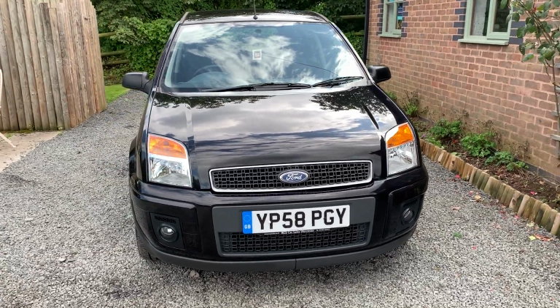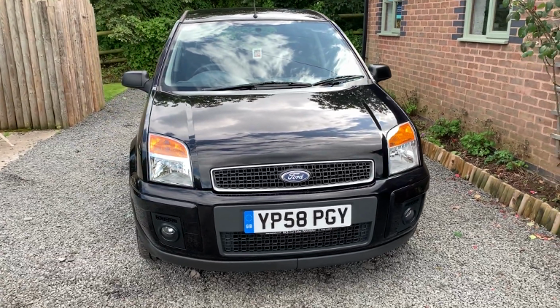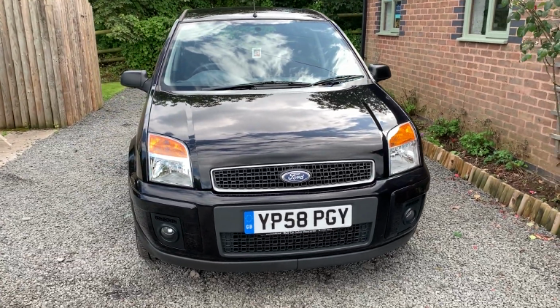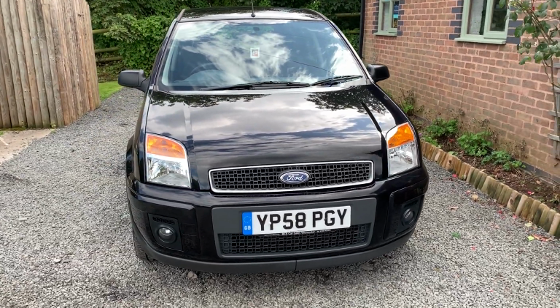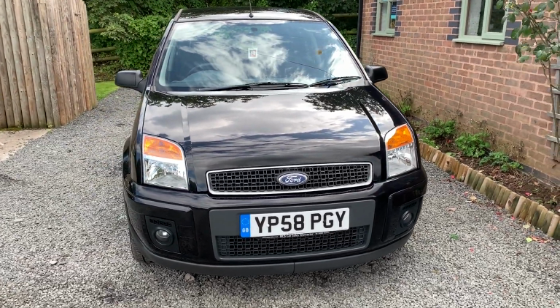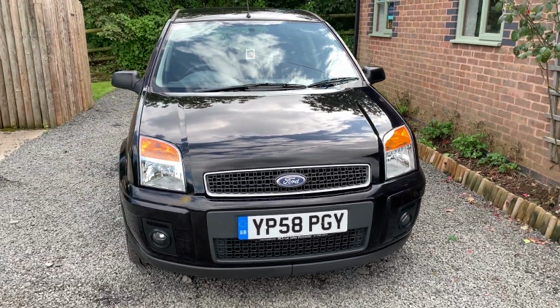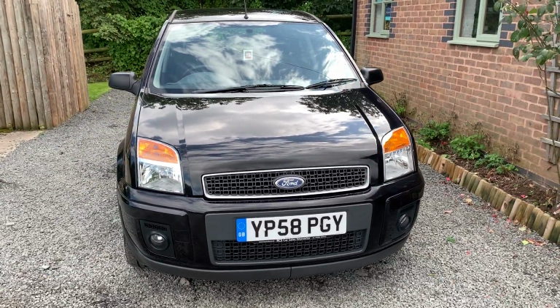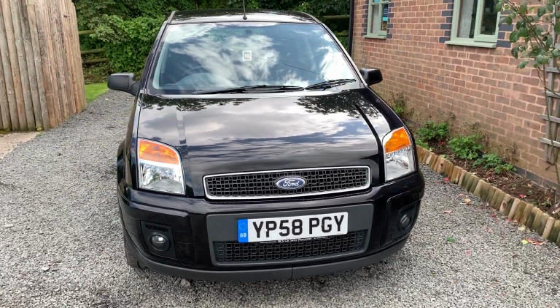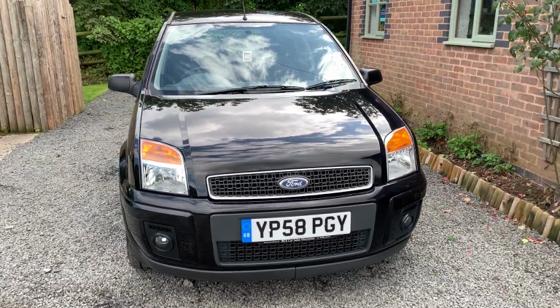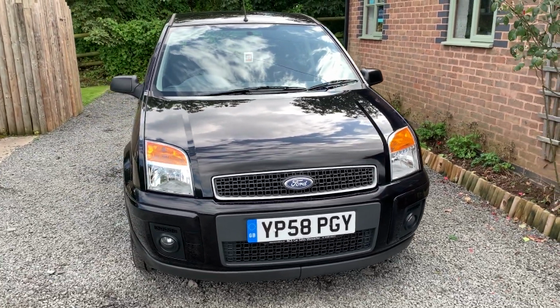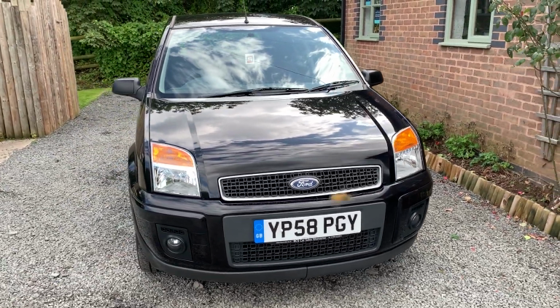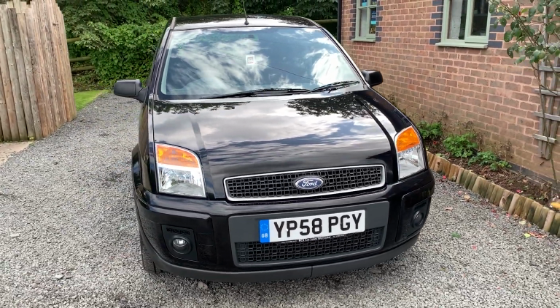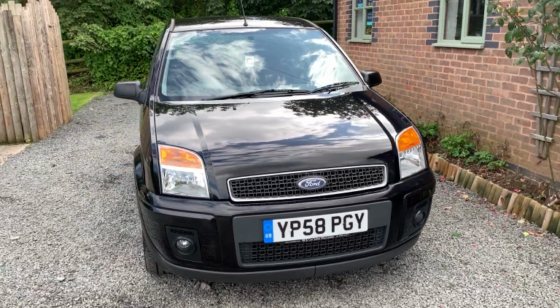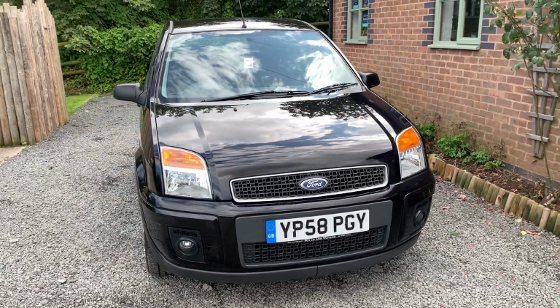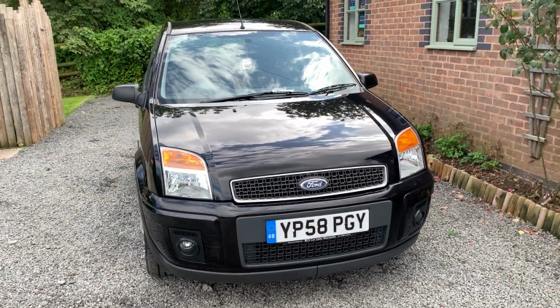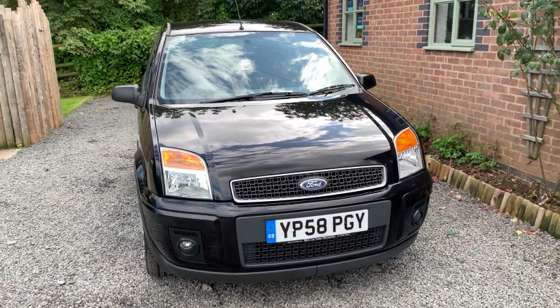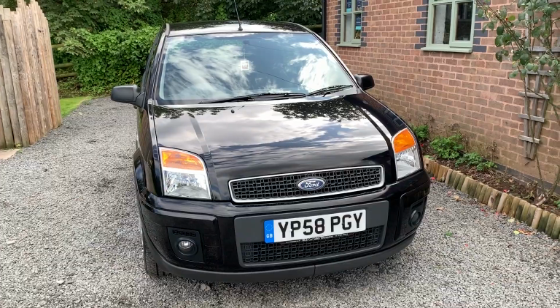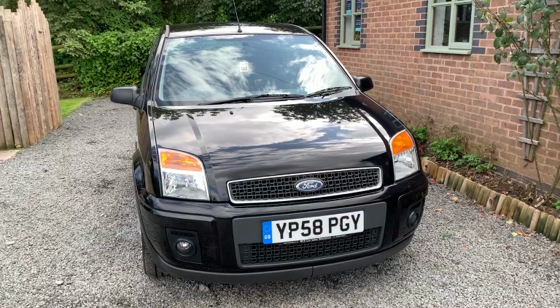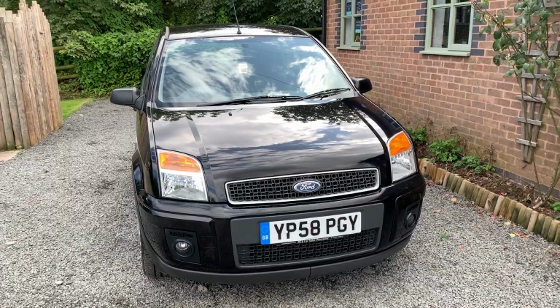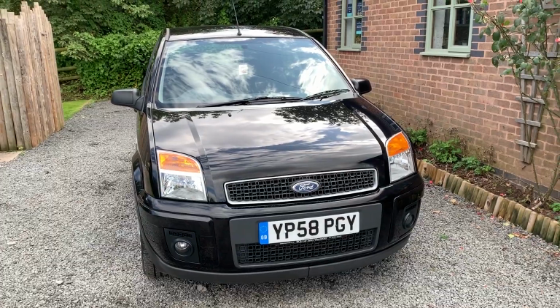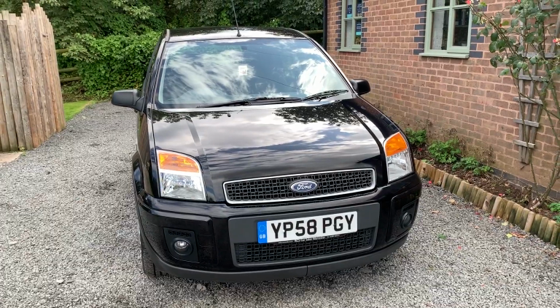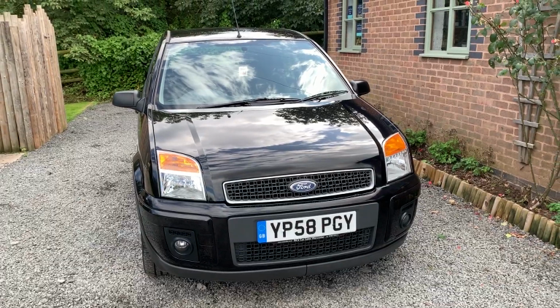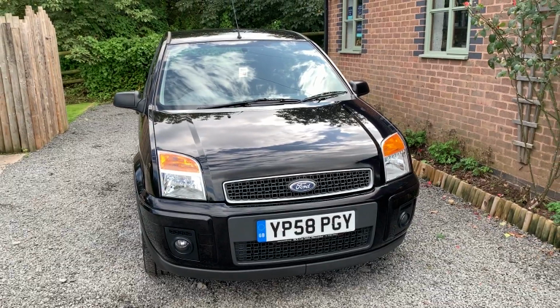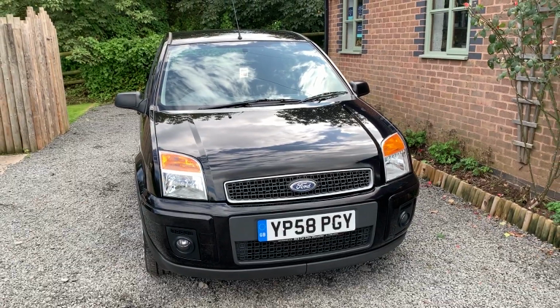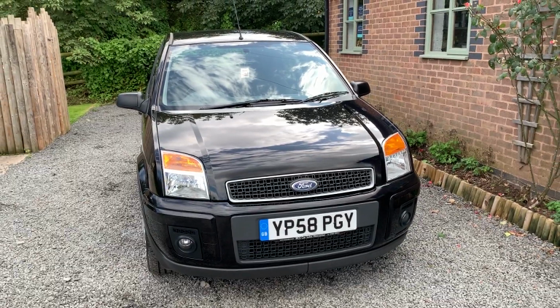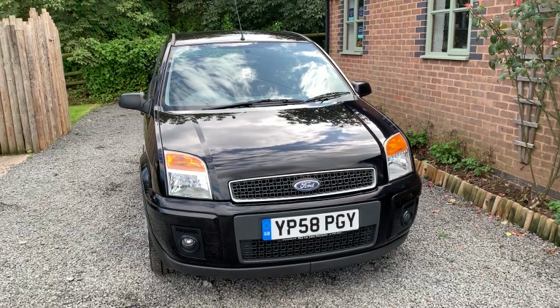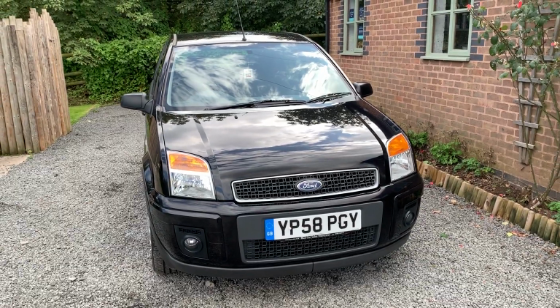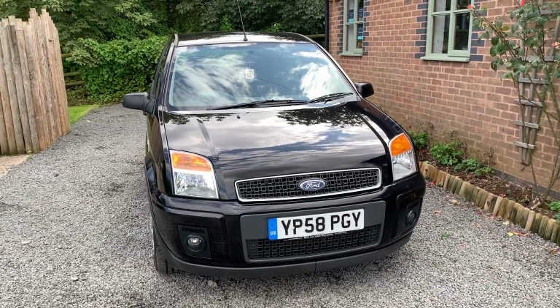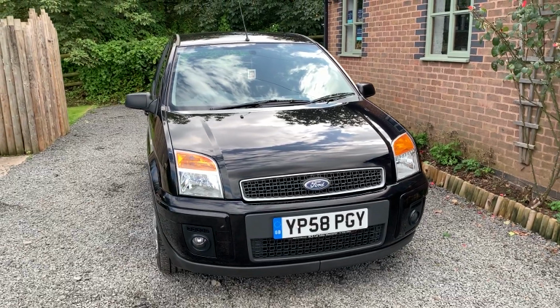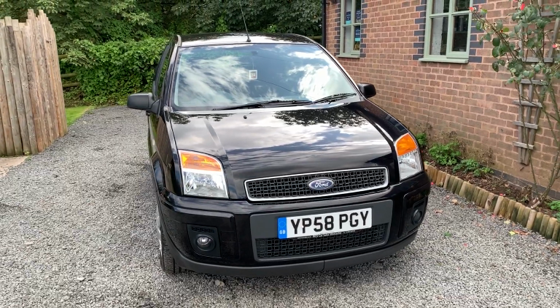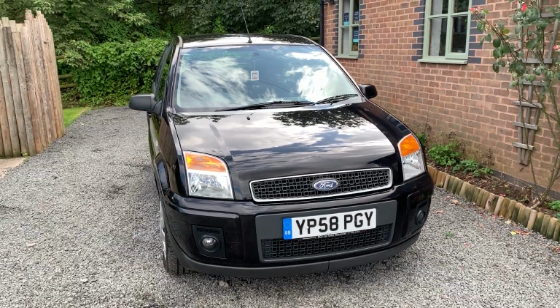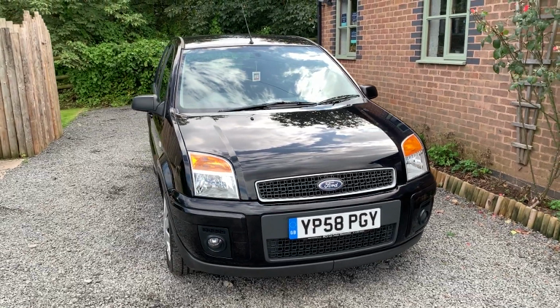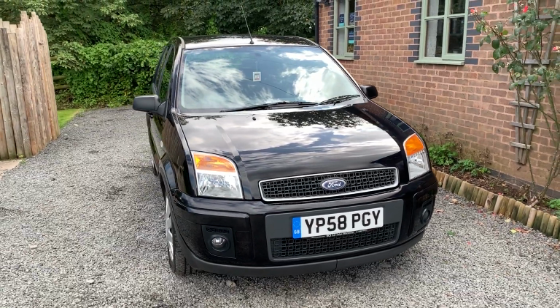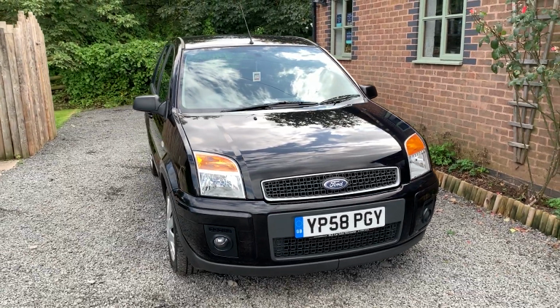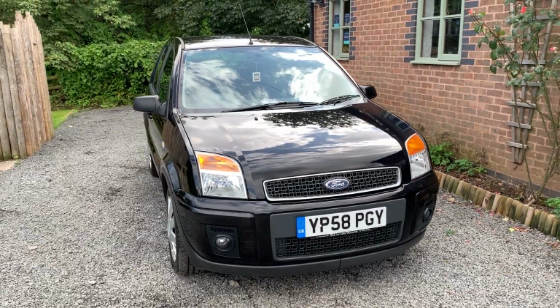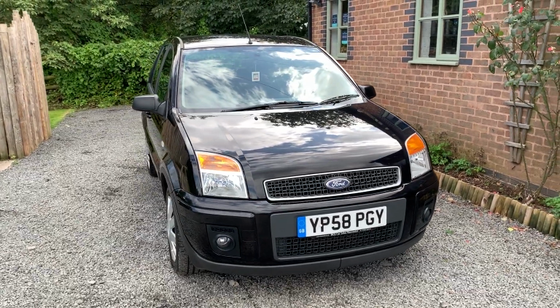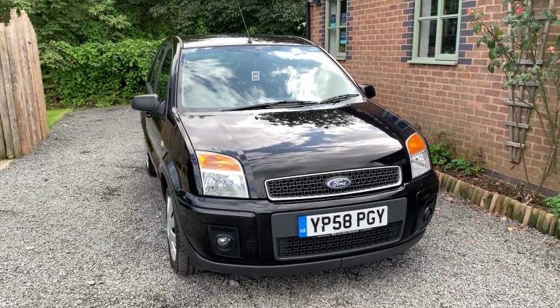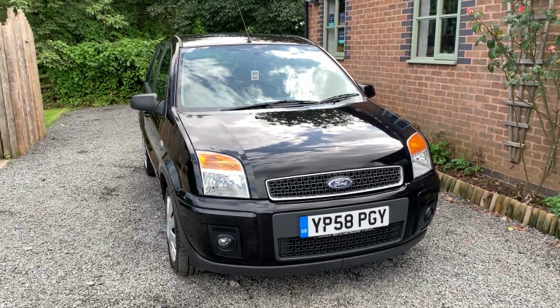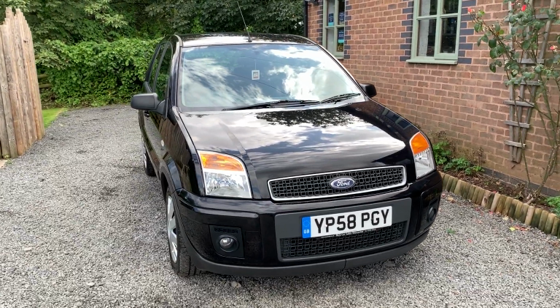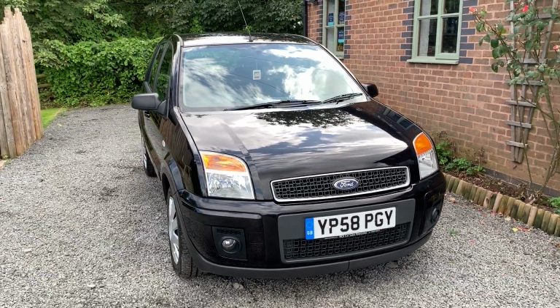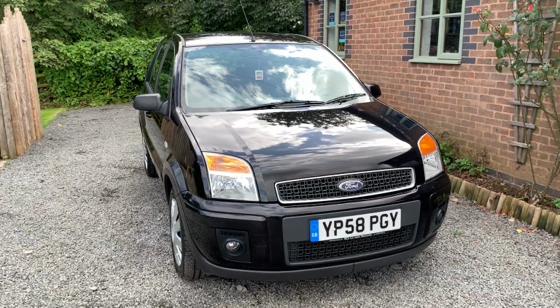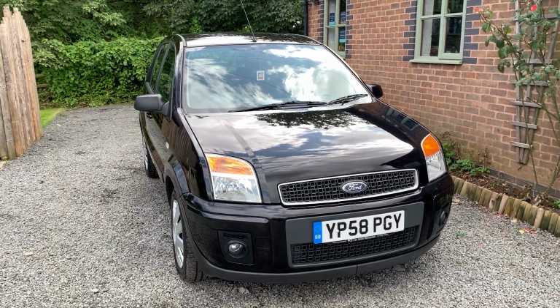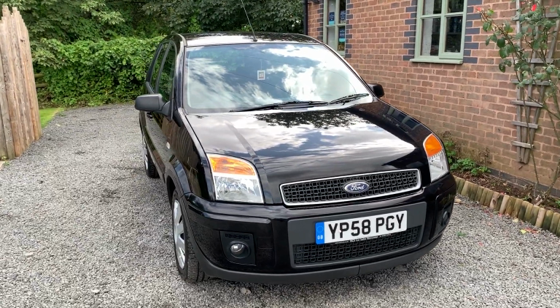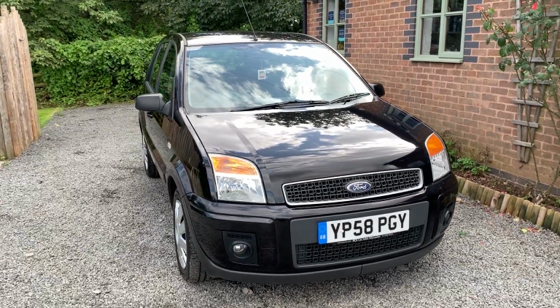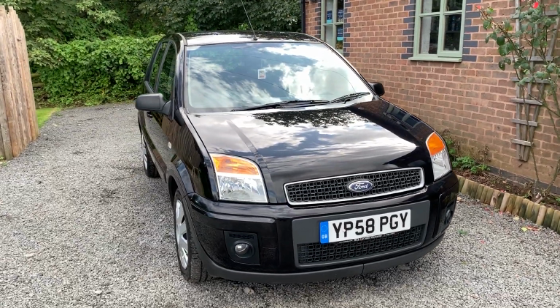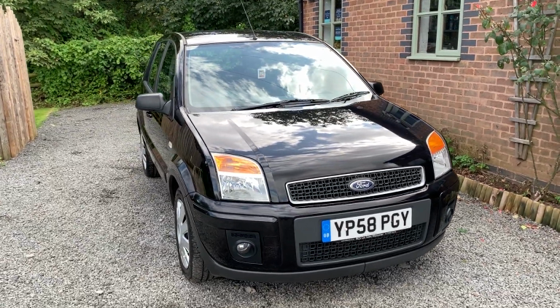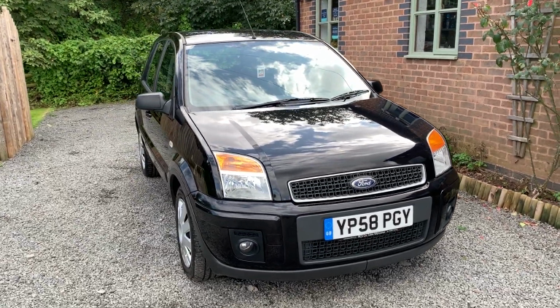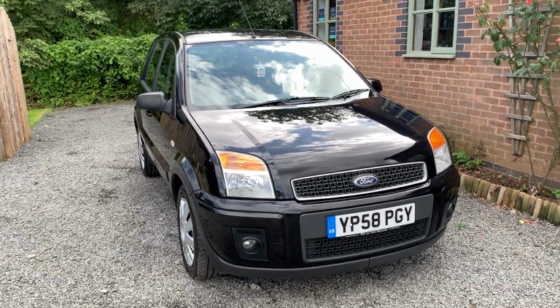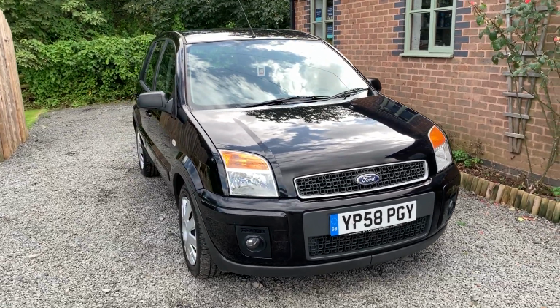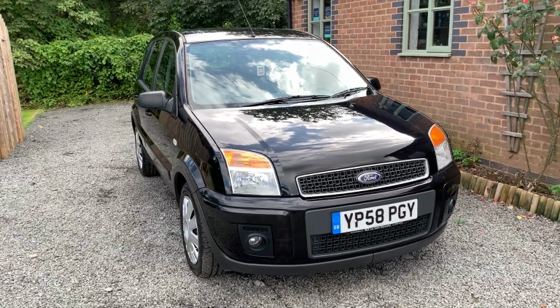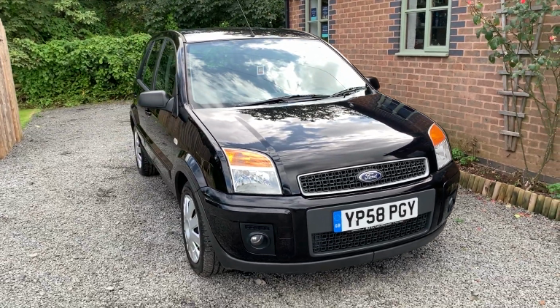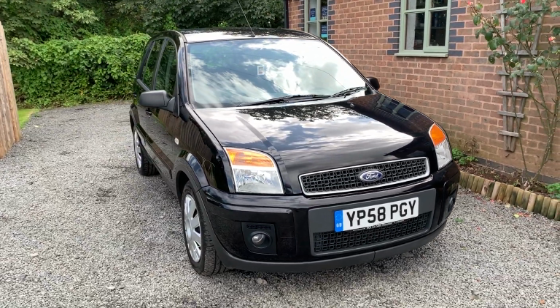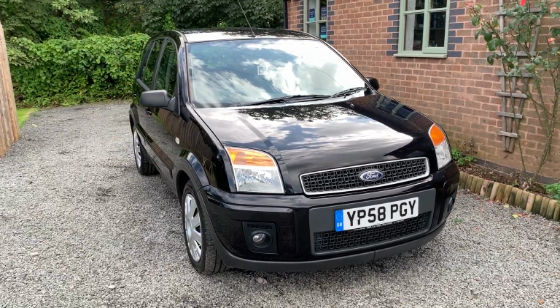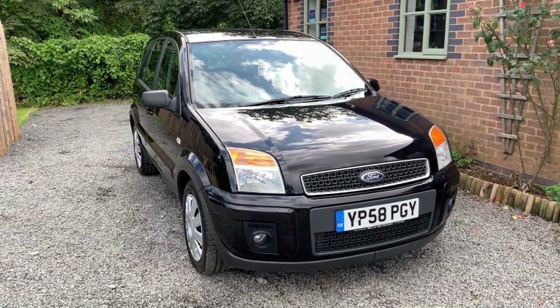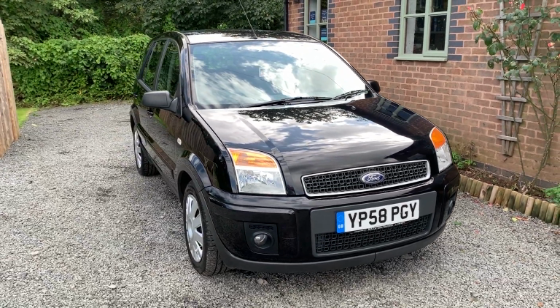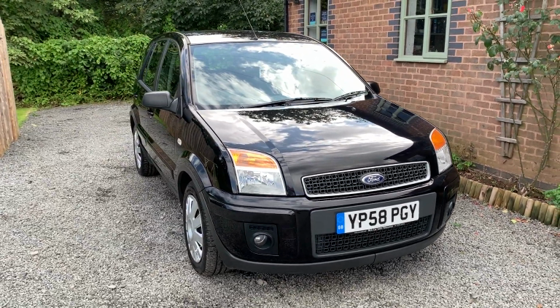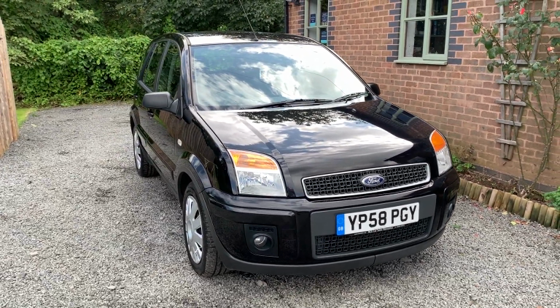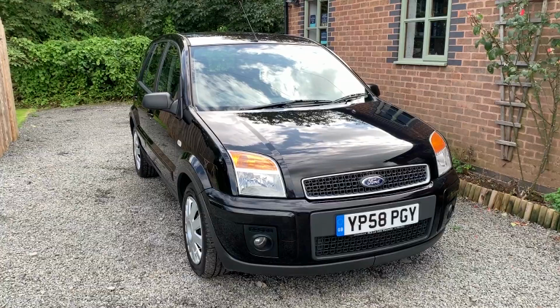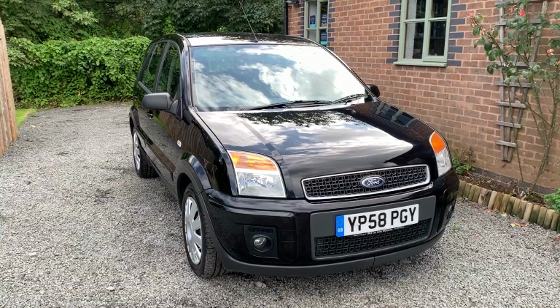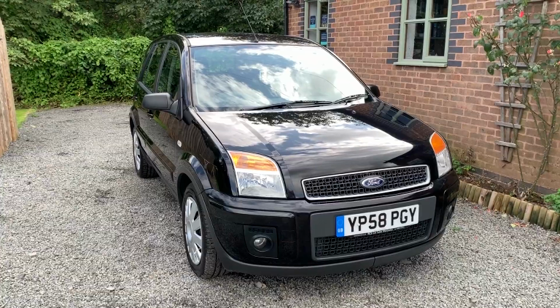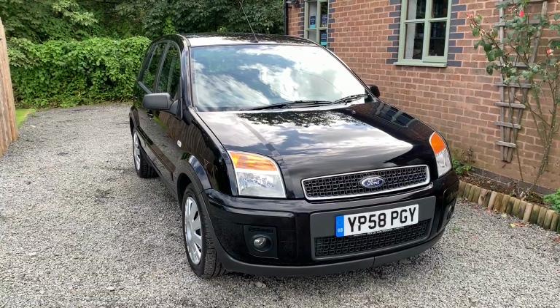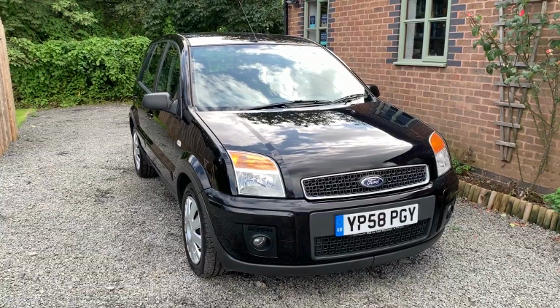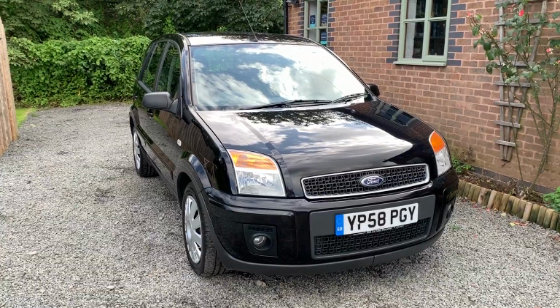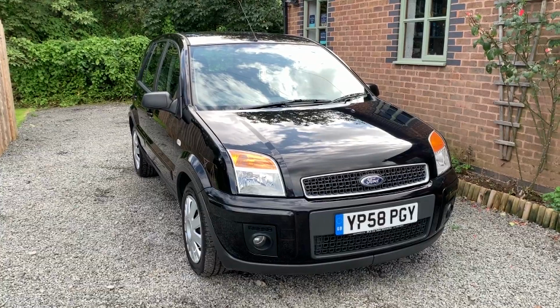The car benefits from having comprehensive service history. It will have a full service on sale and it does have a long MOT.